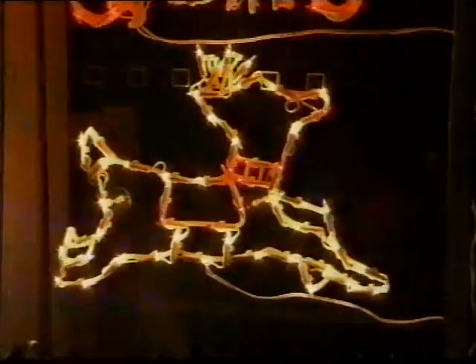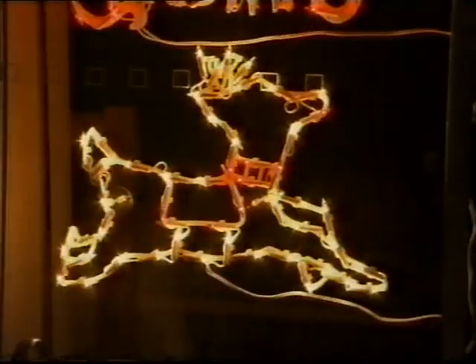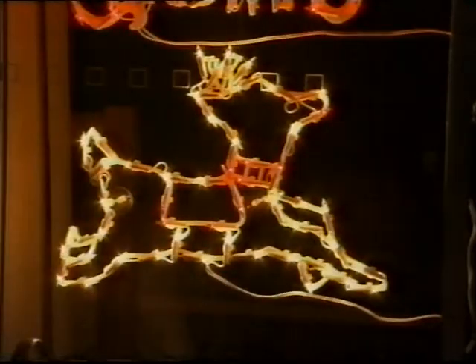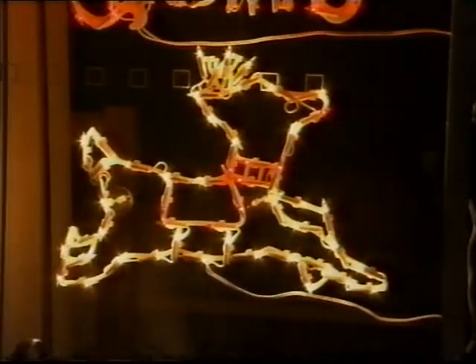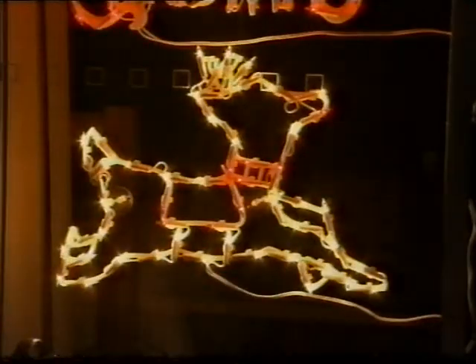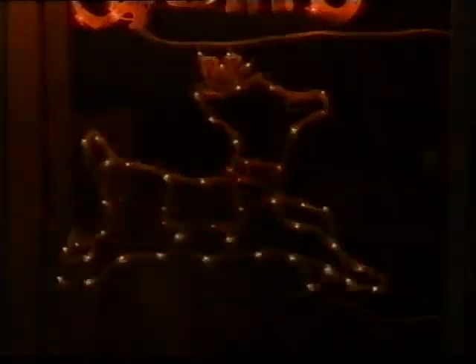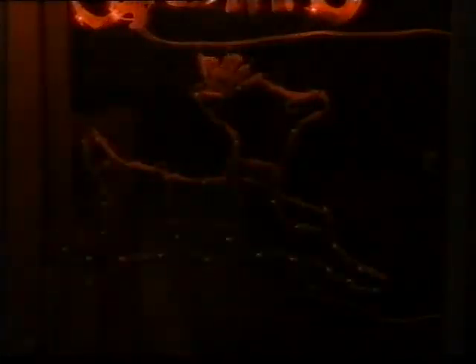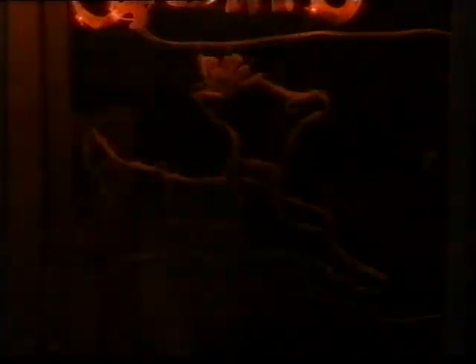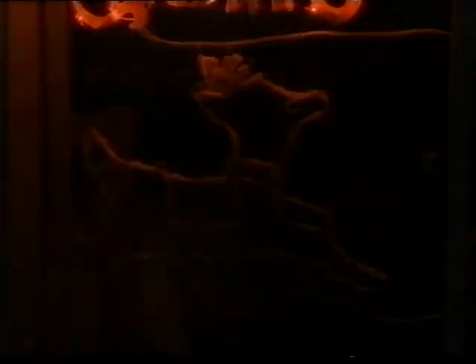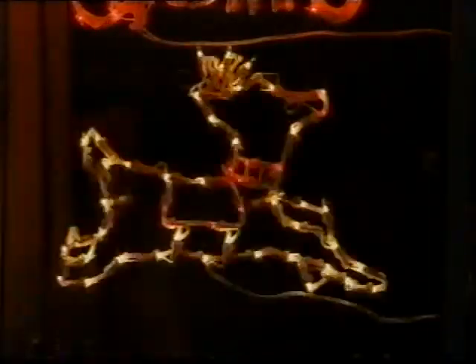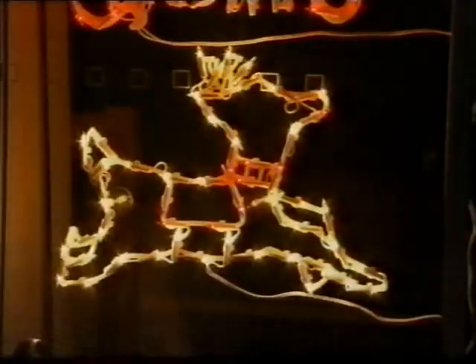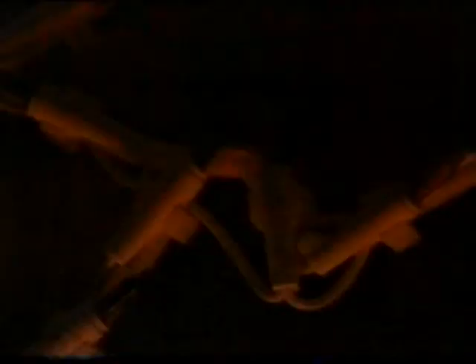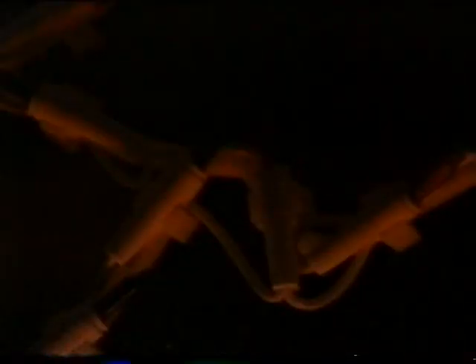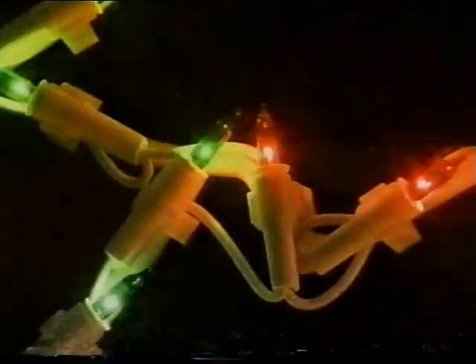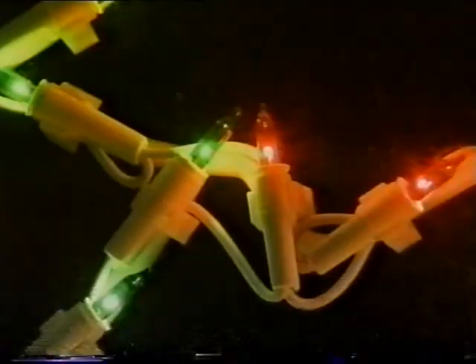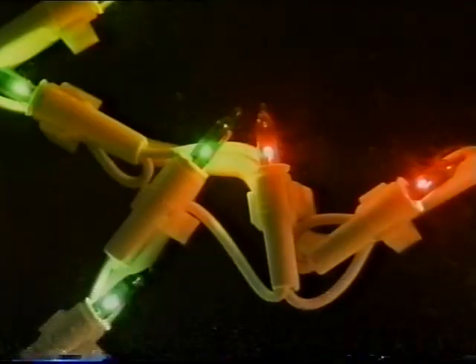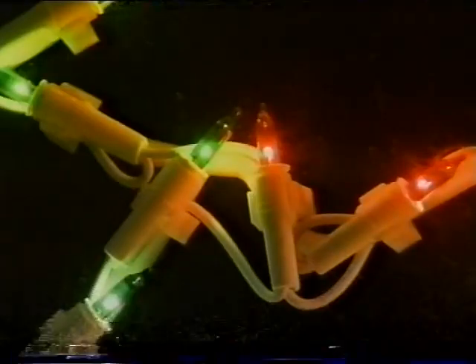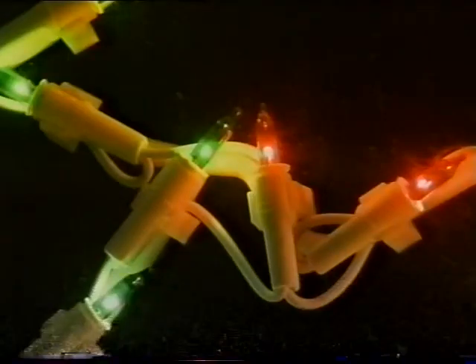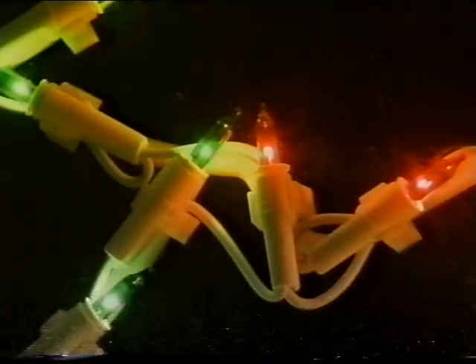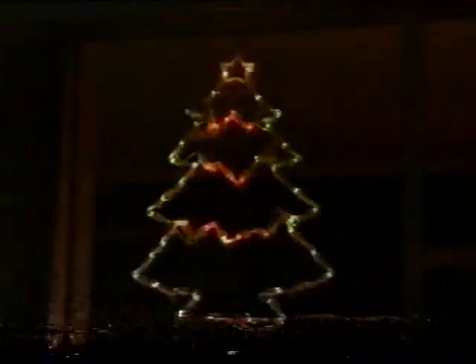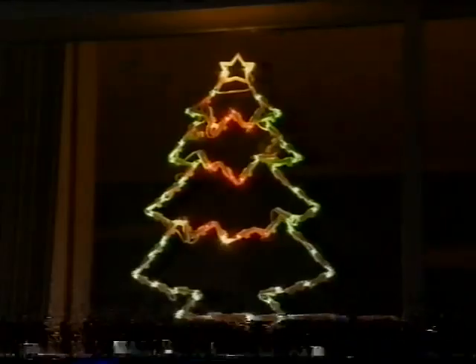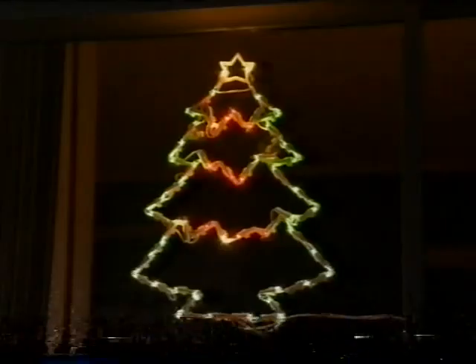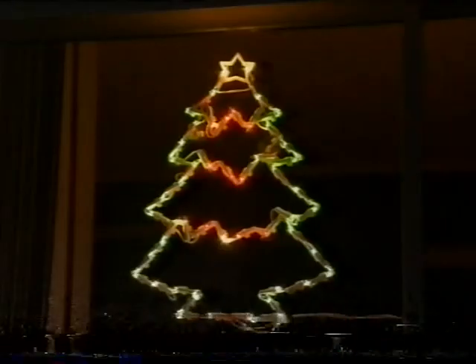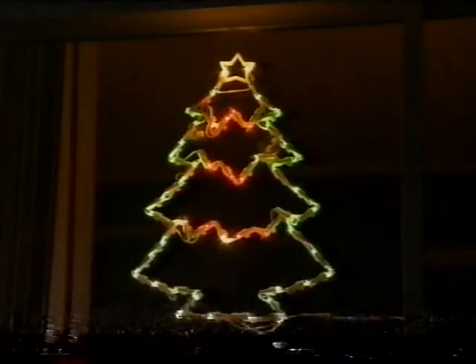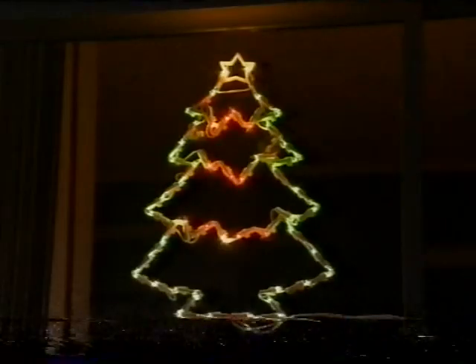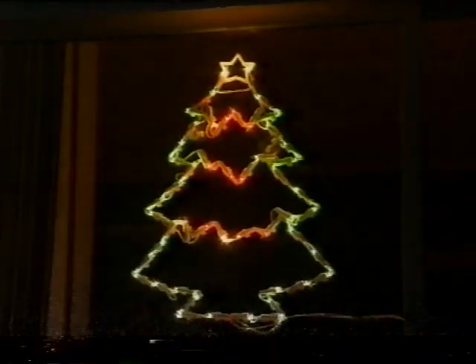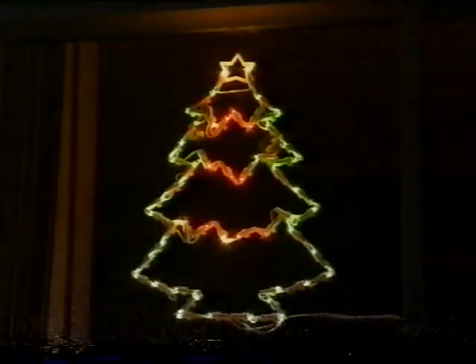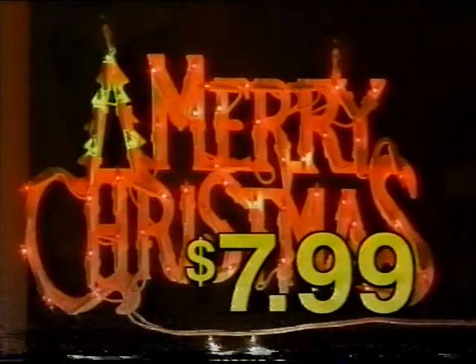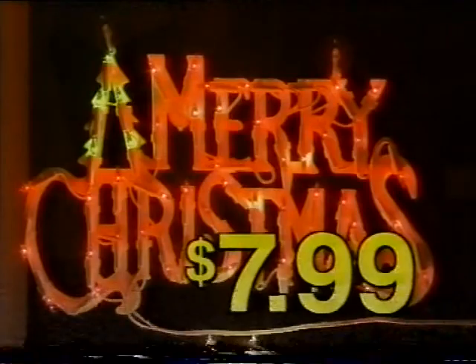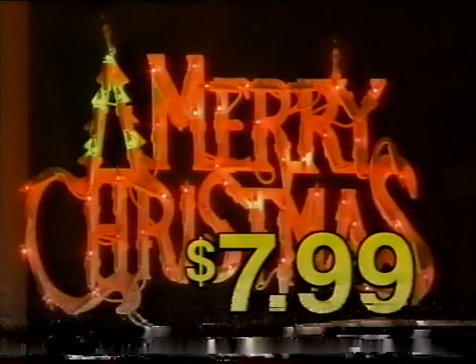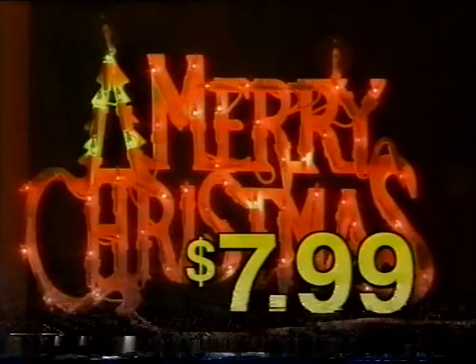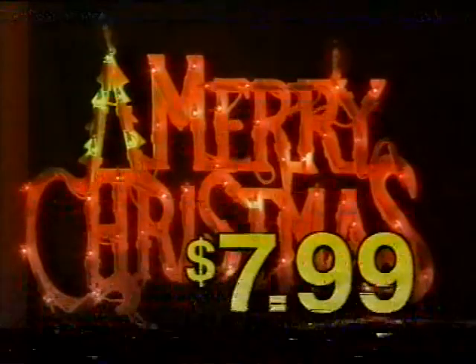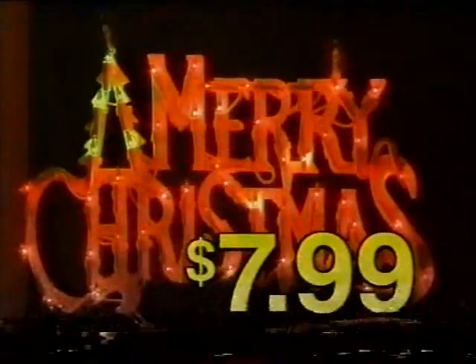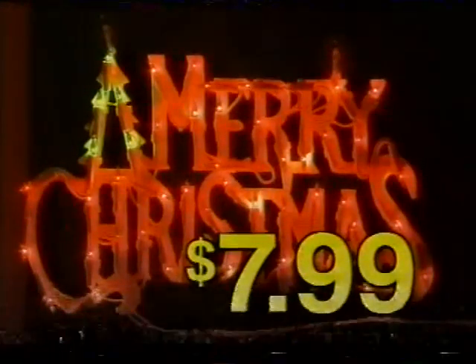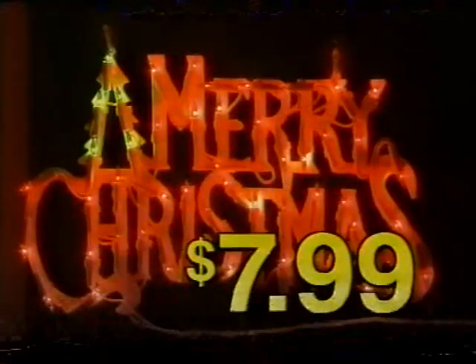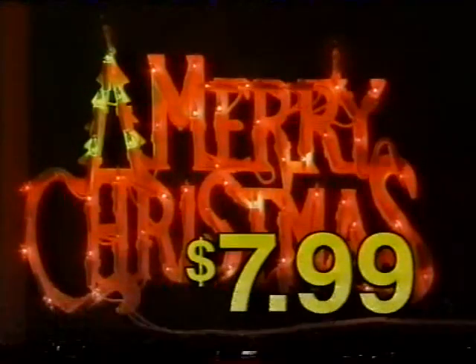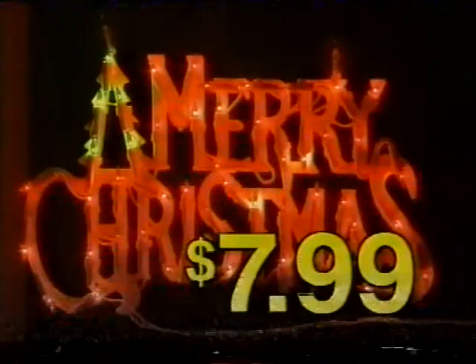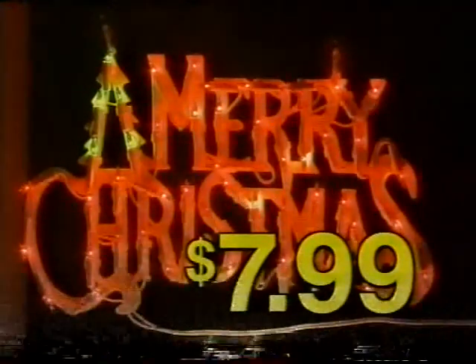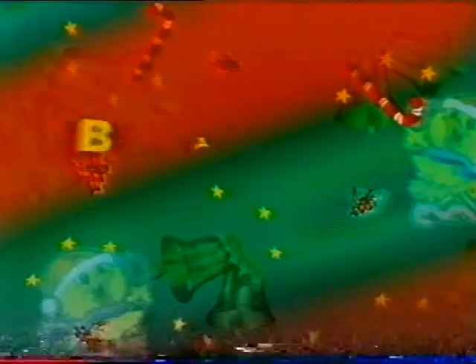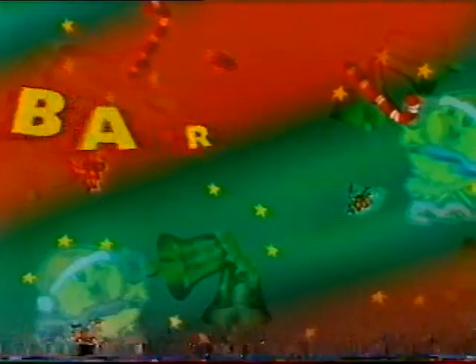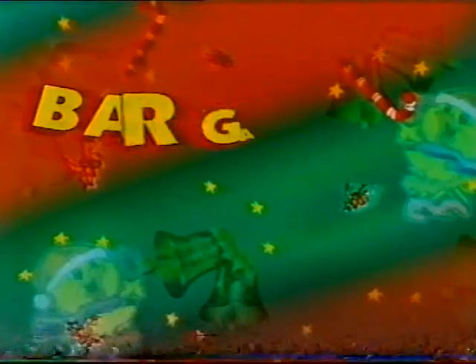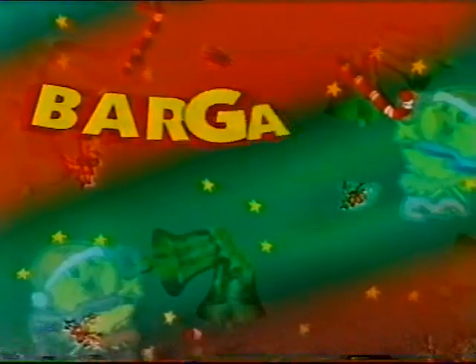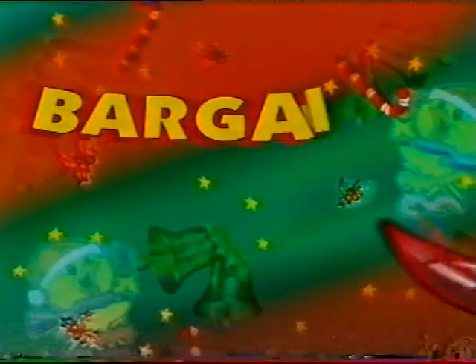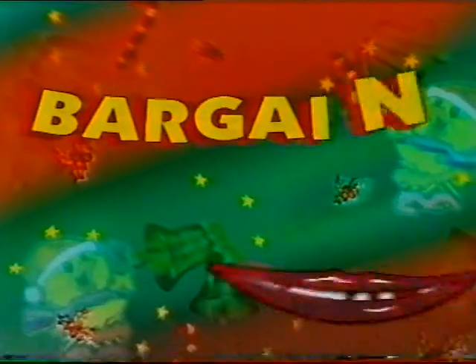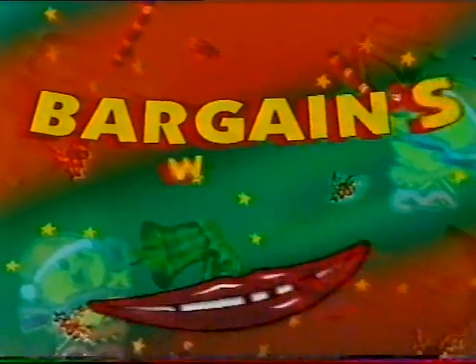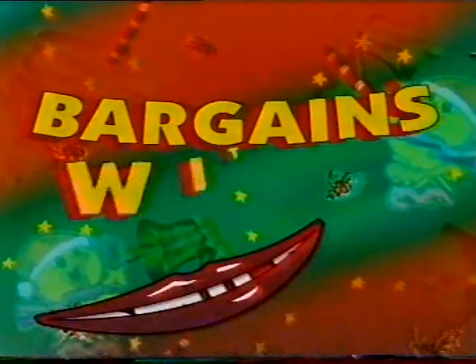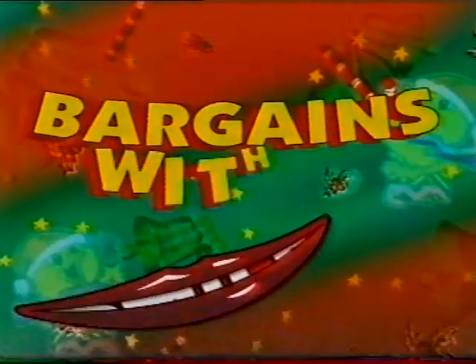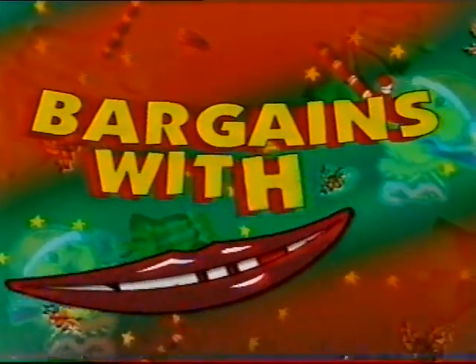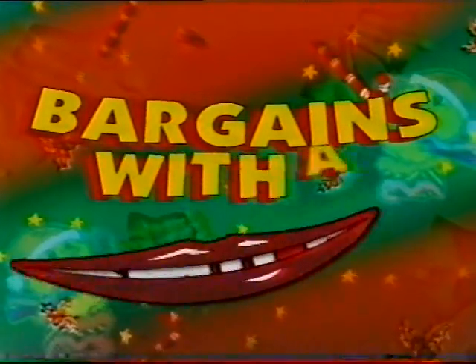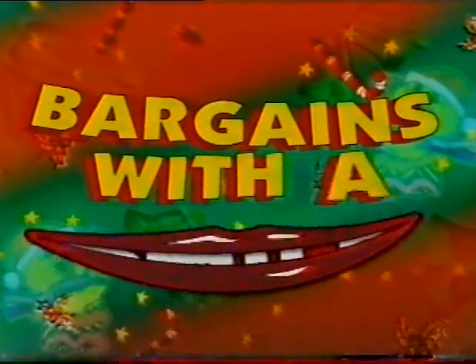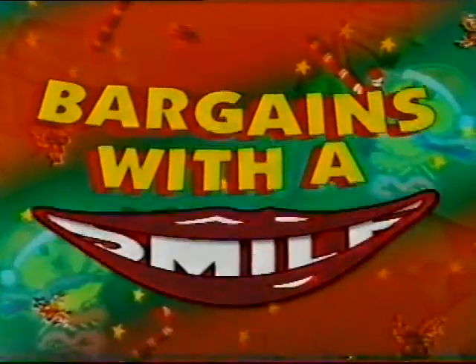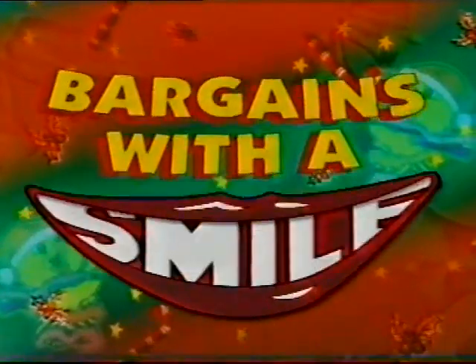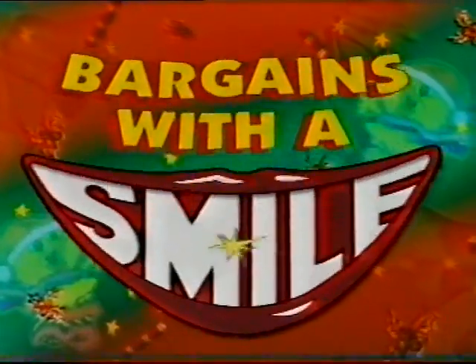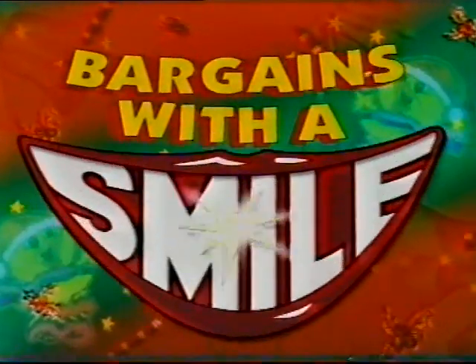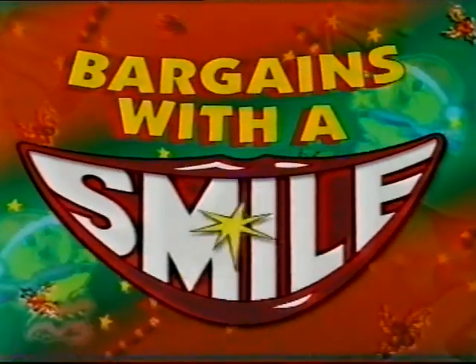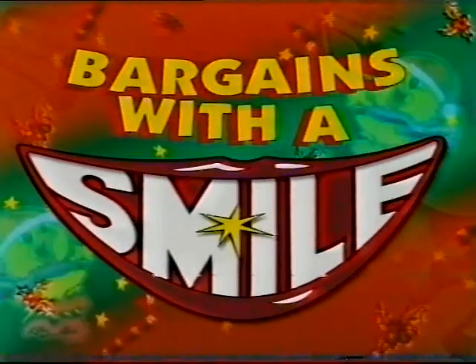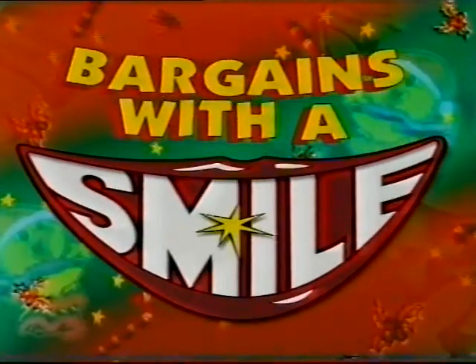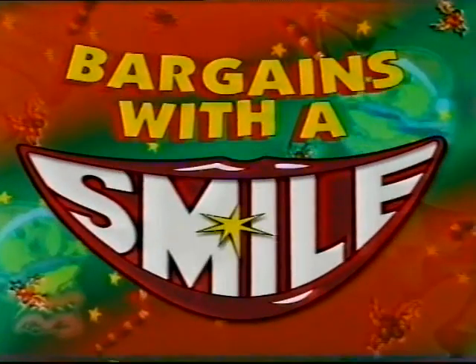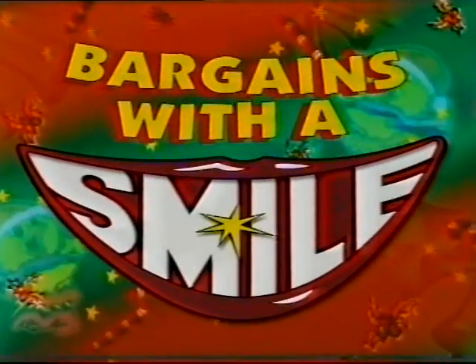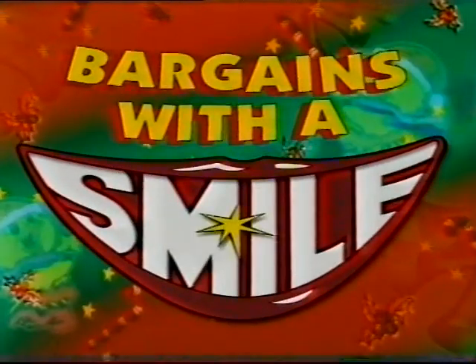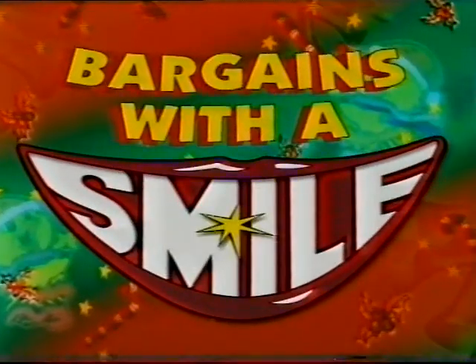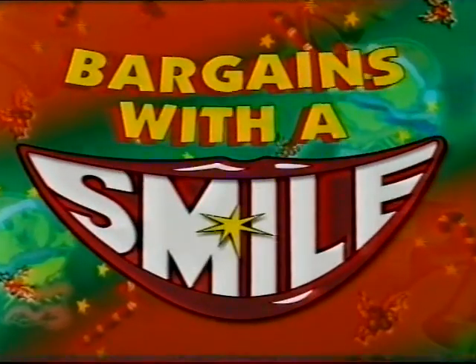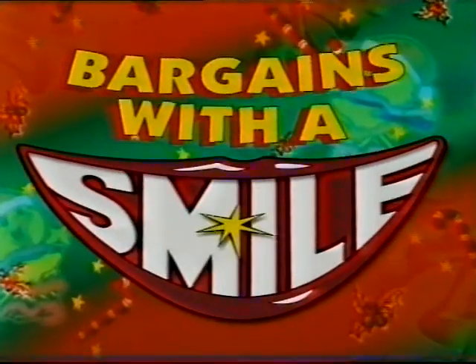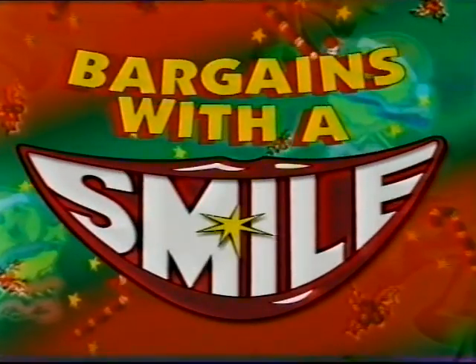And flashing silhouettes, 50 bulbs, crazy price, $7.99. Christmas bargains with a smile only at Chicken Feet.